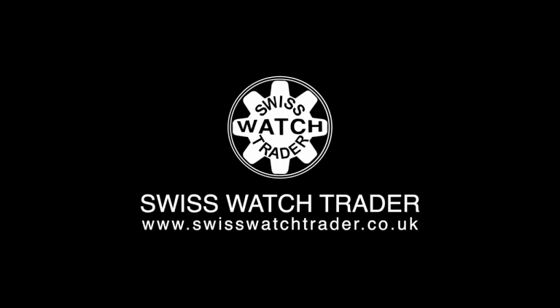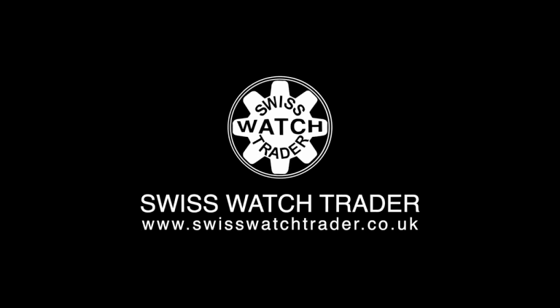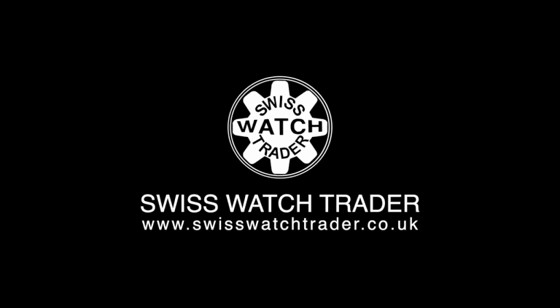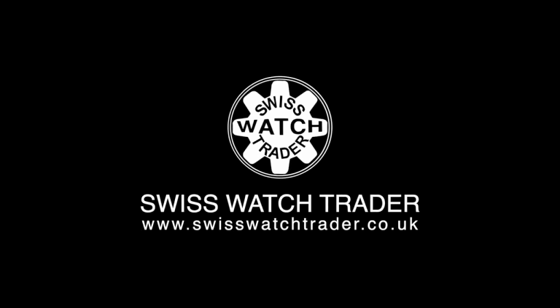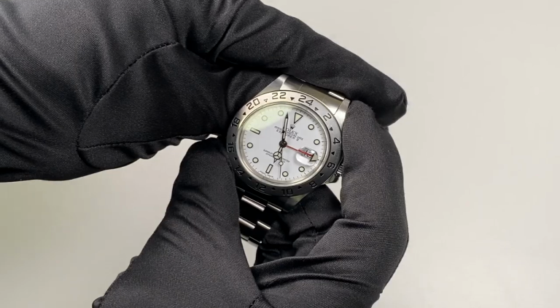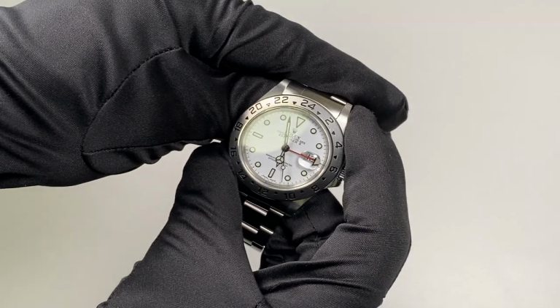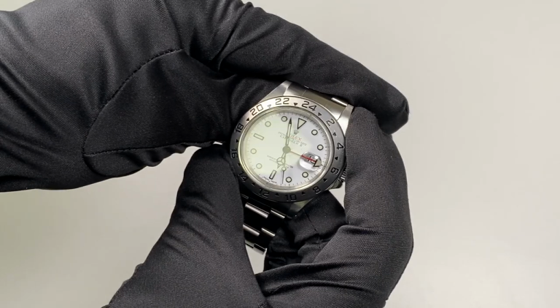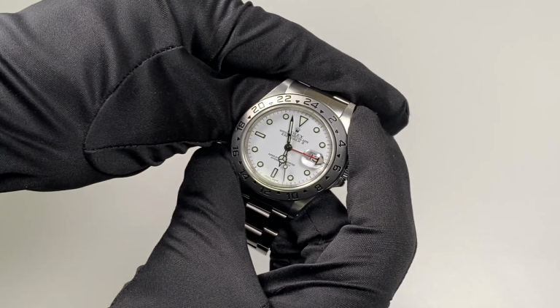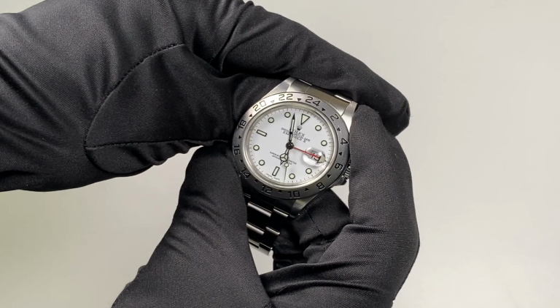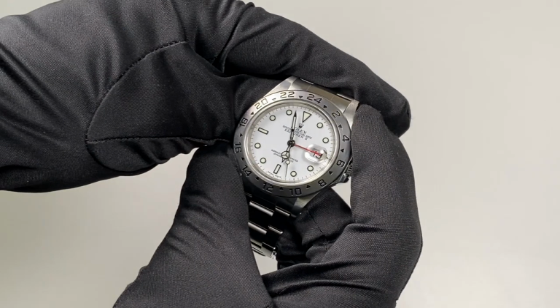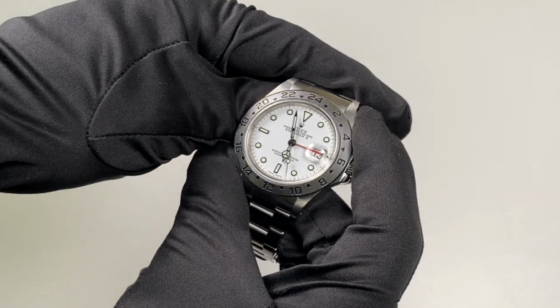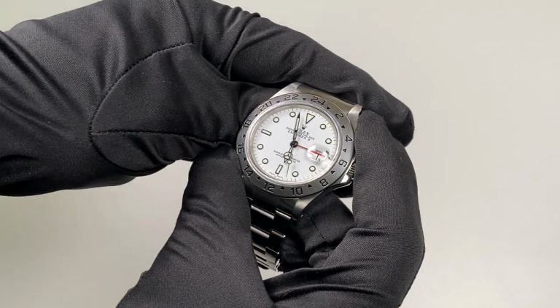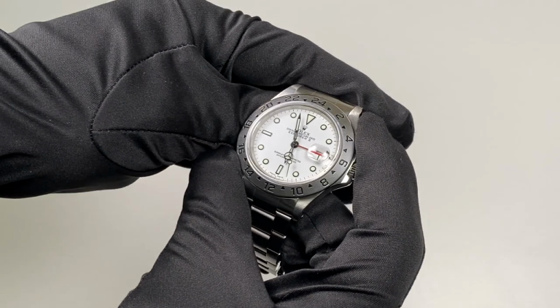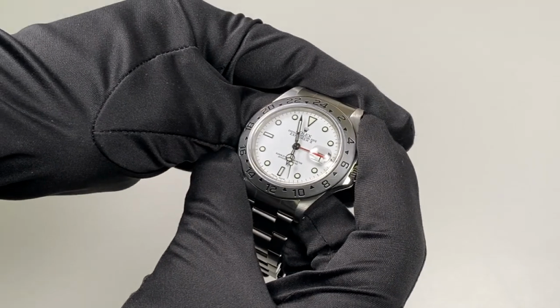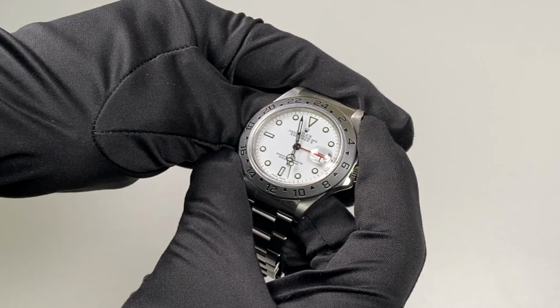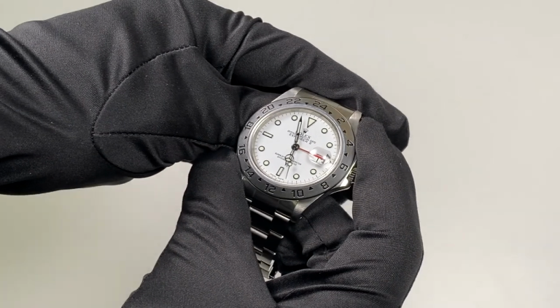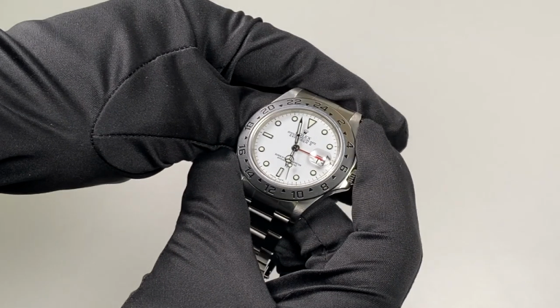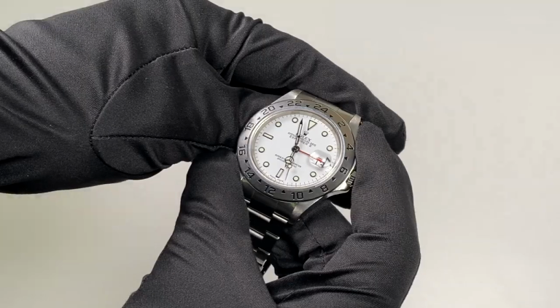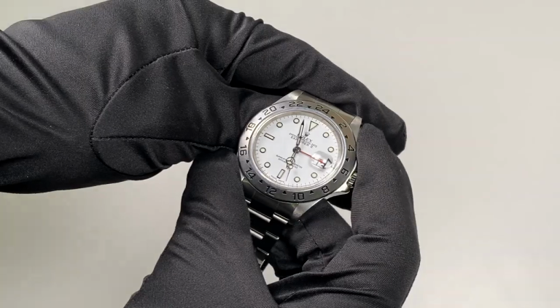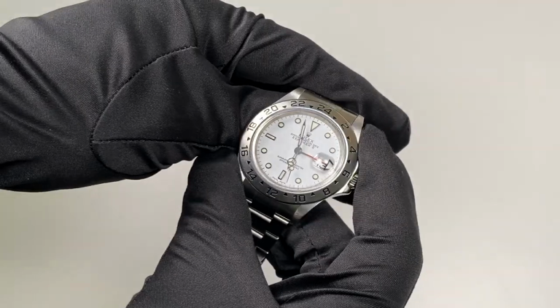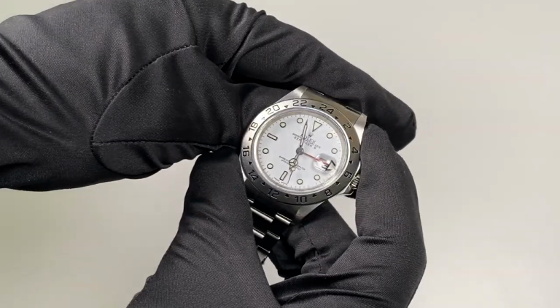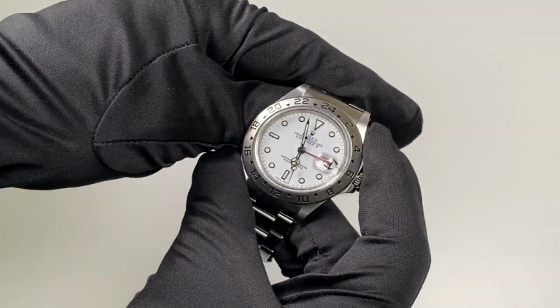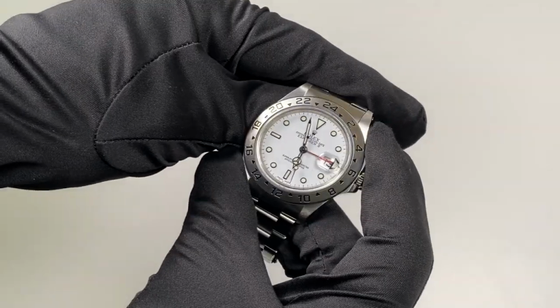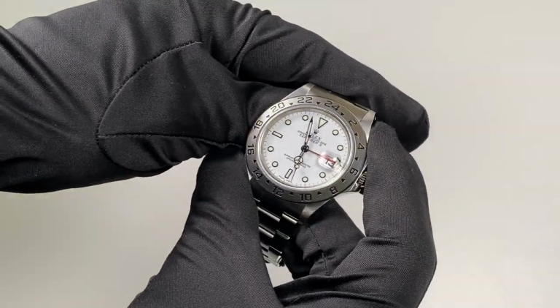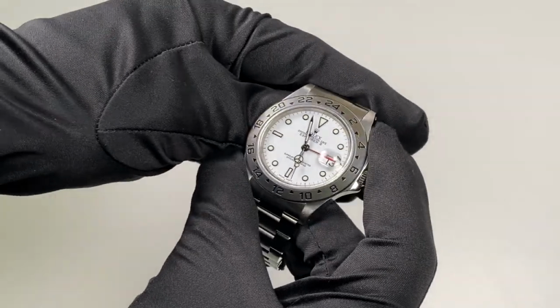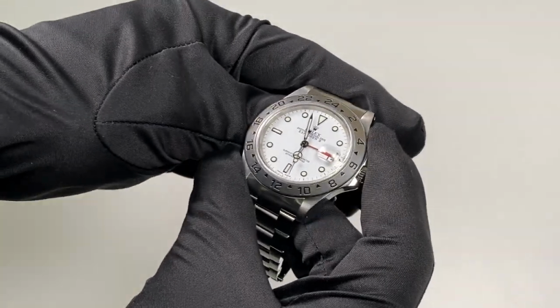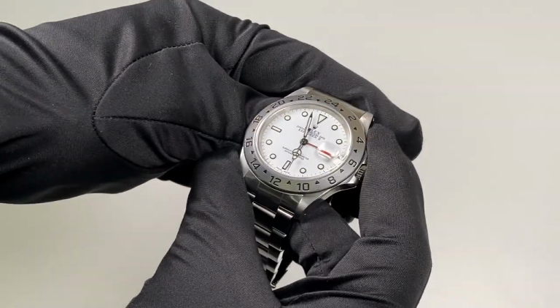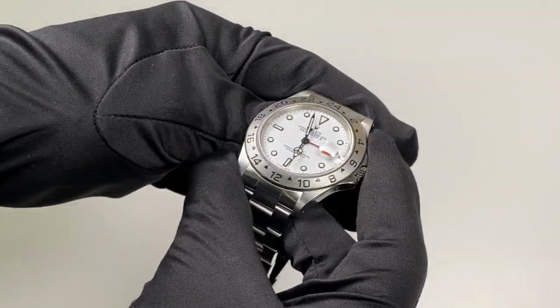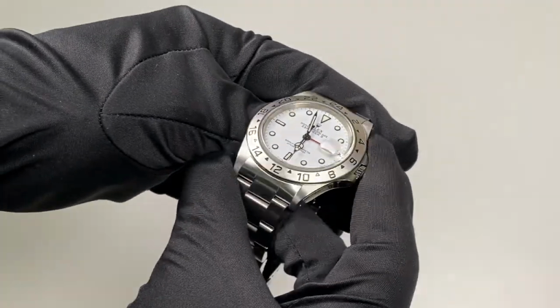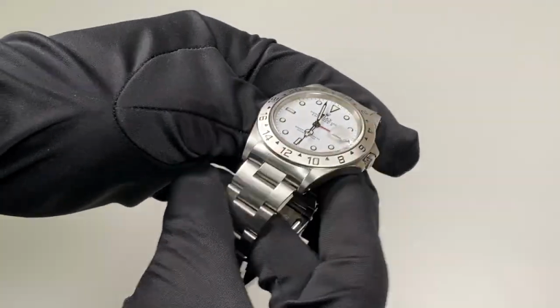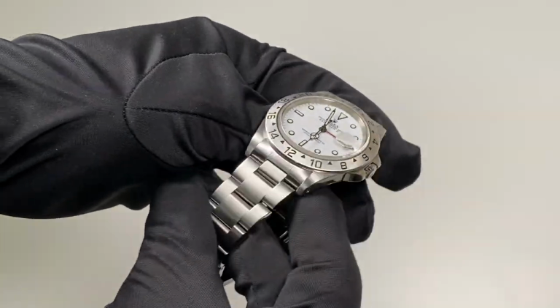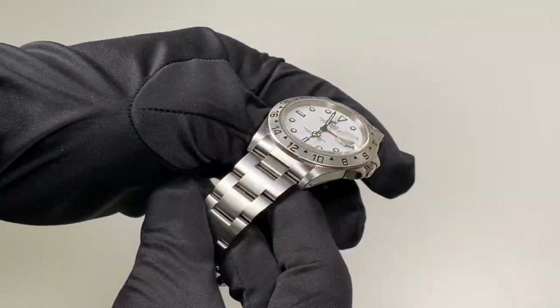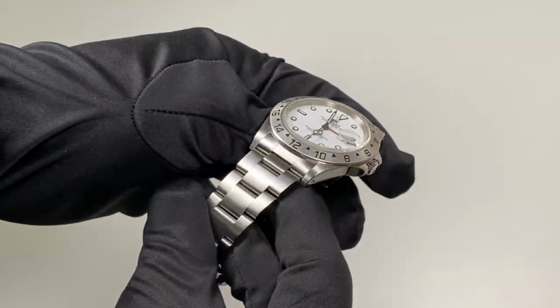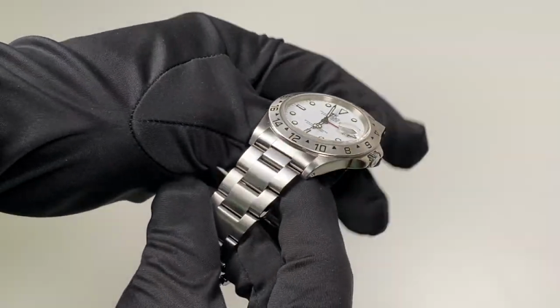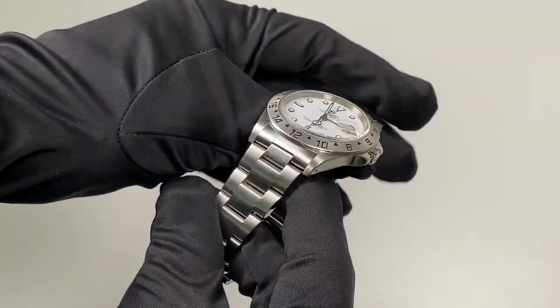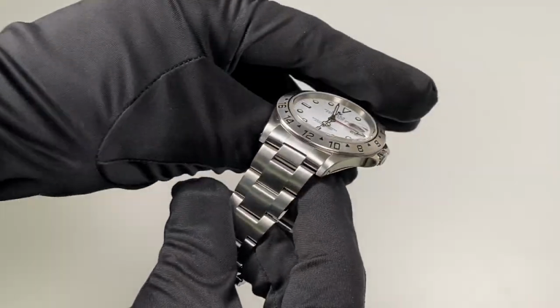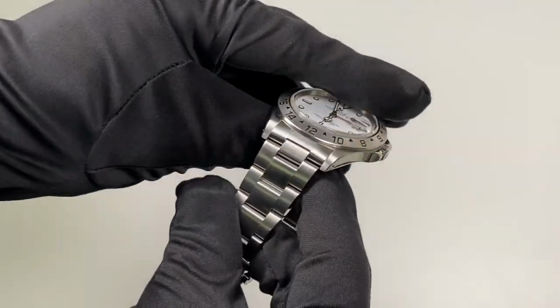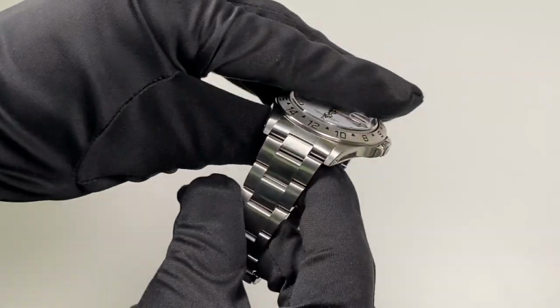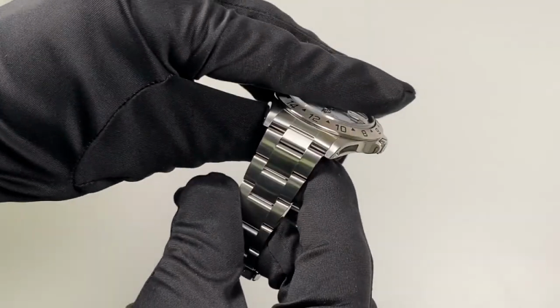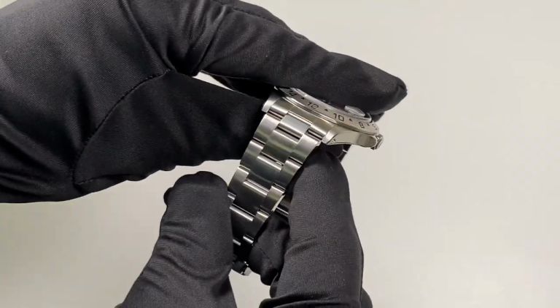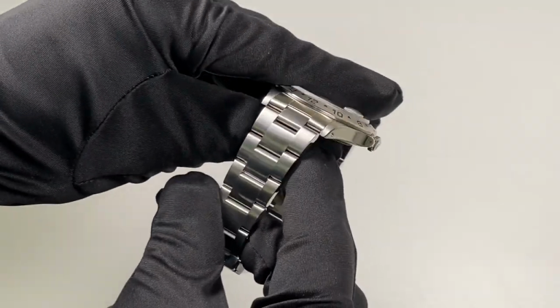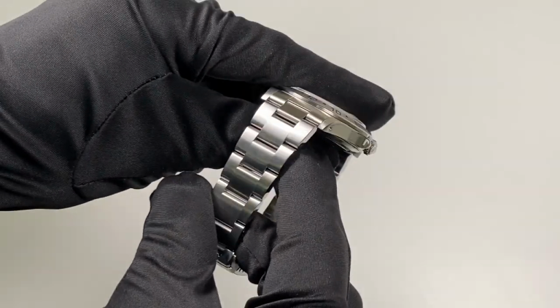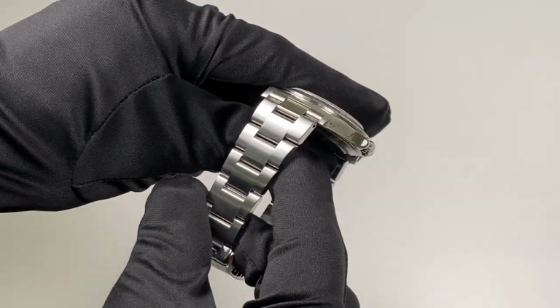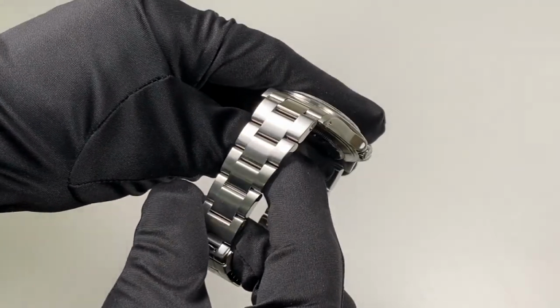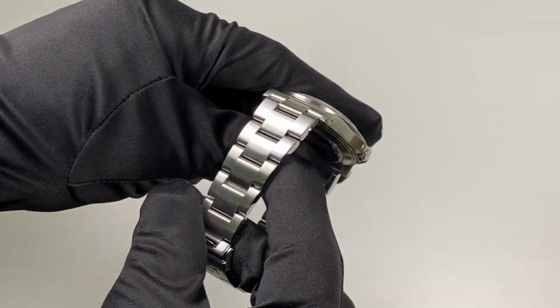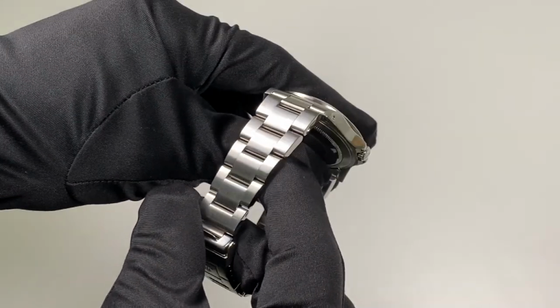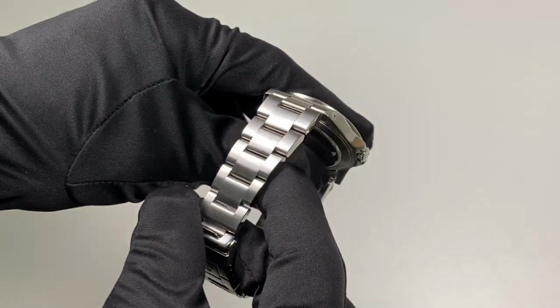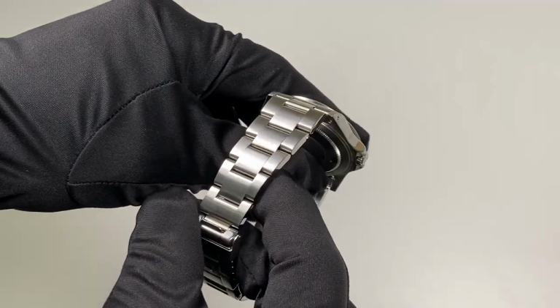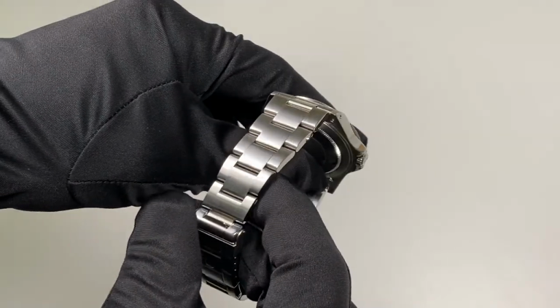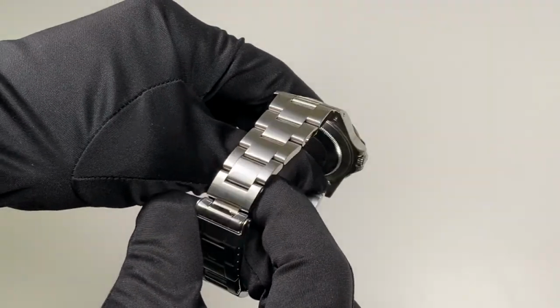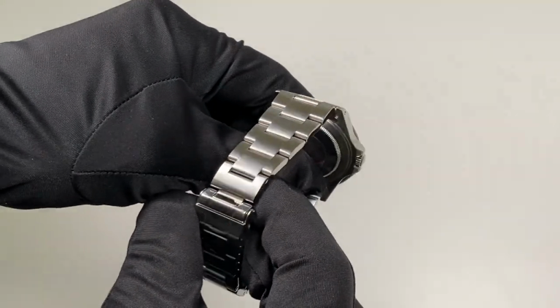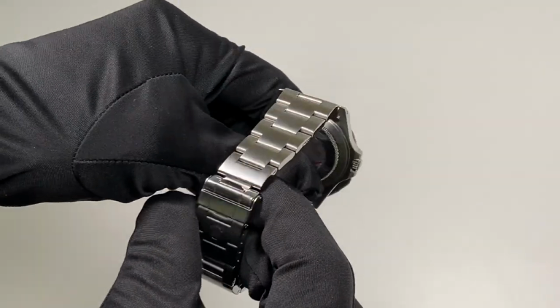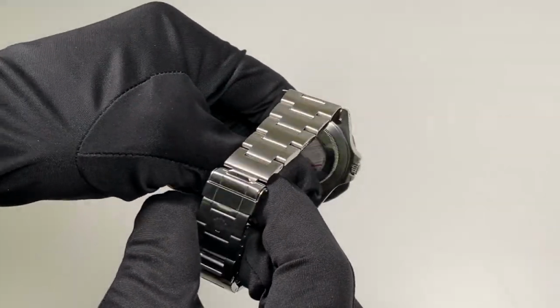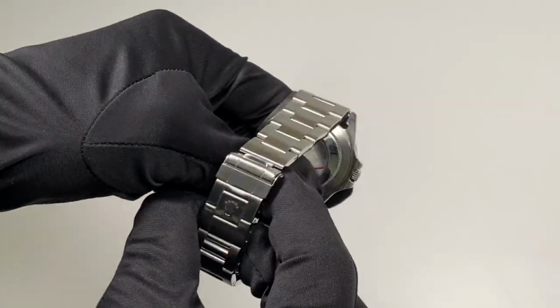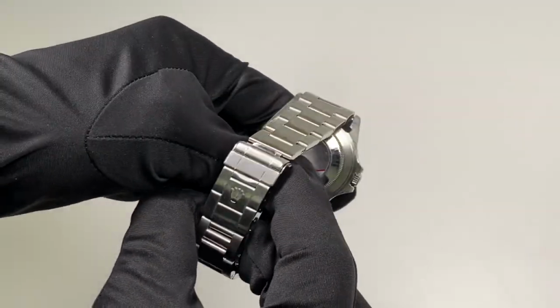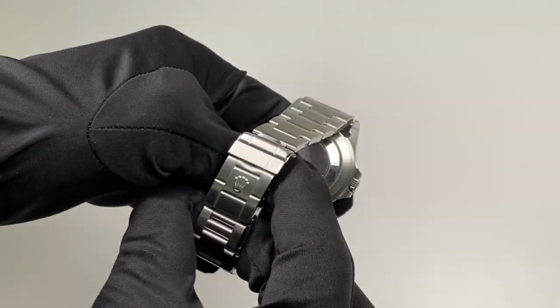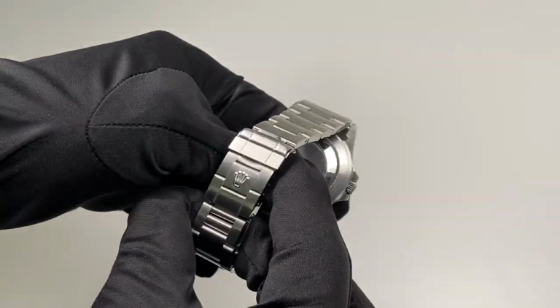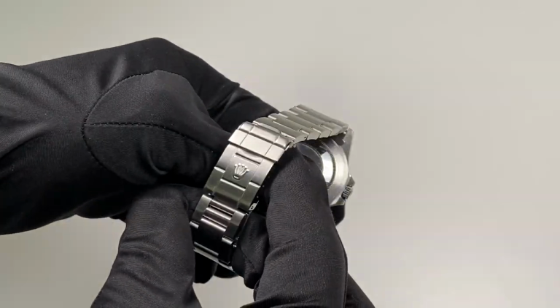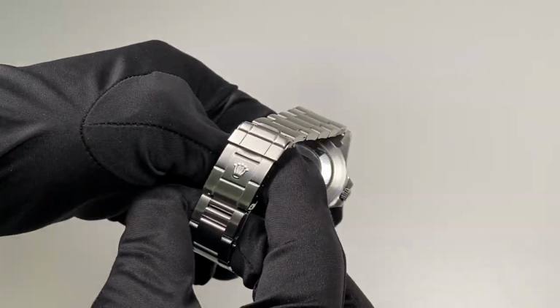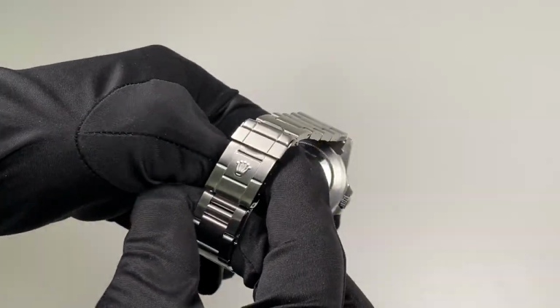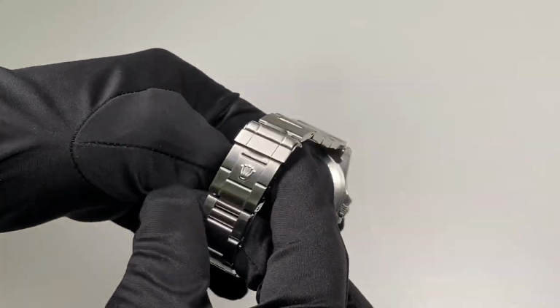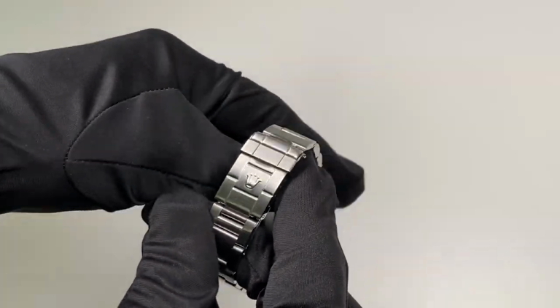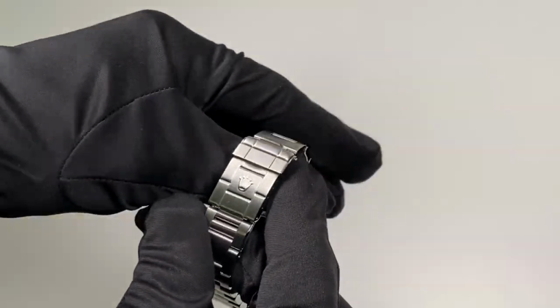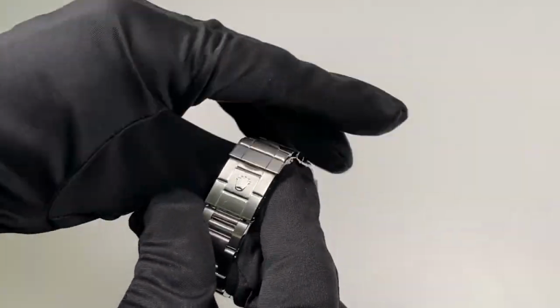Welcome to SwissWatchTrader. Here we have a Rolex Explorer II reference 16570.